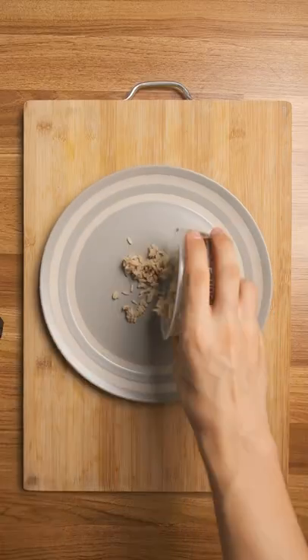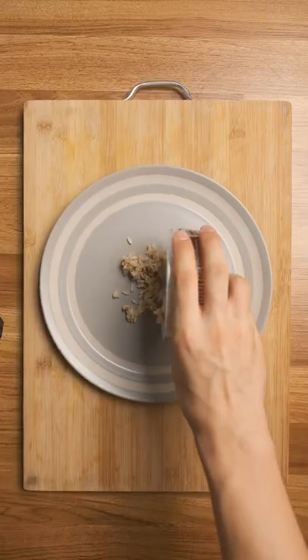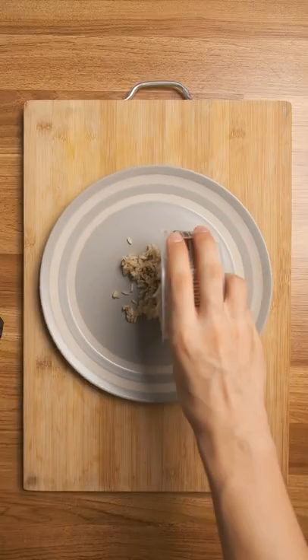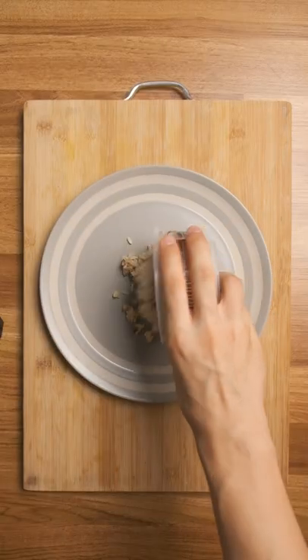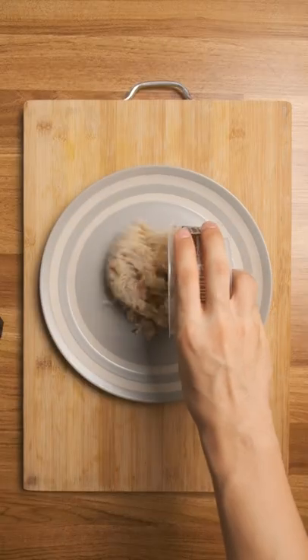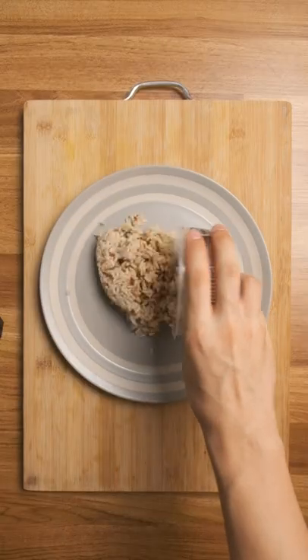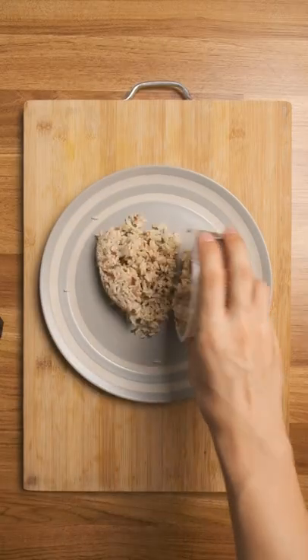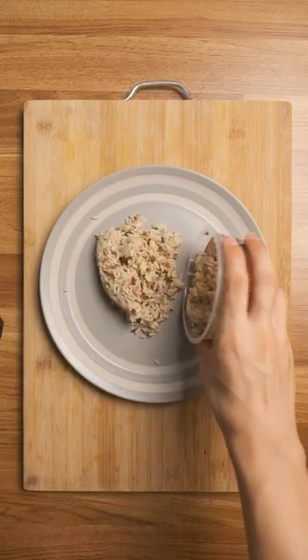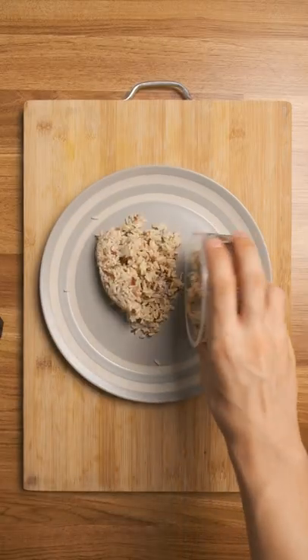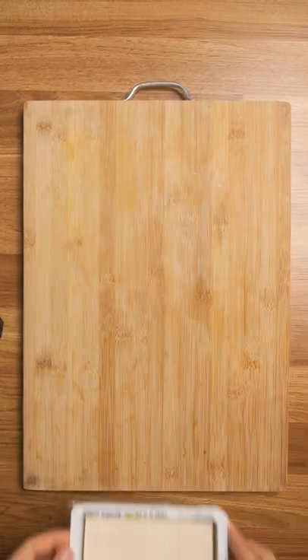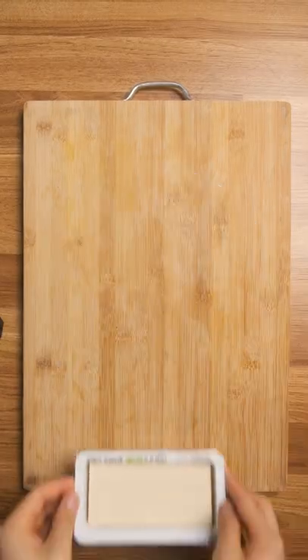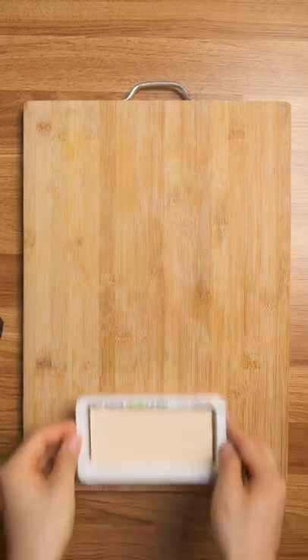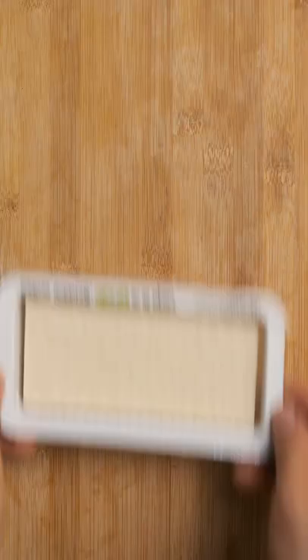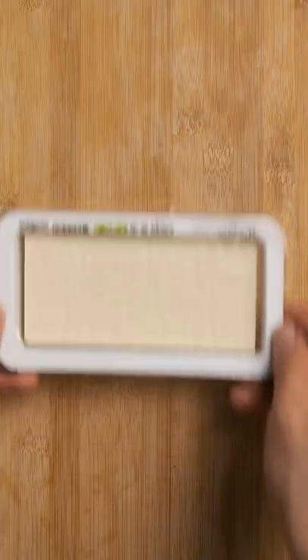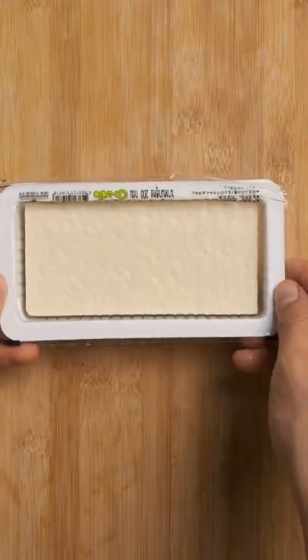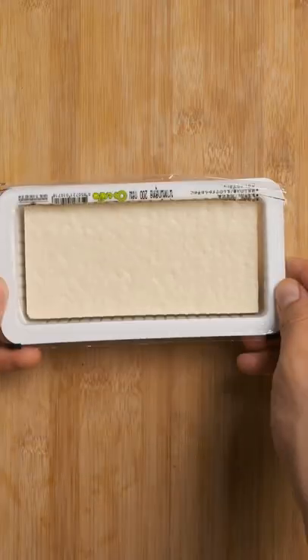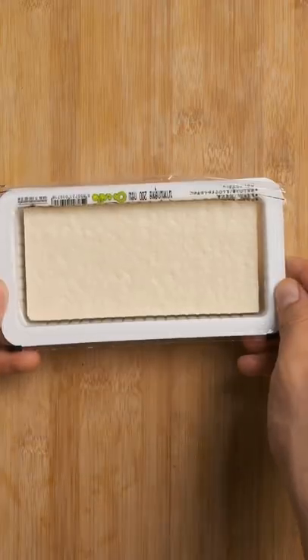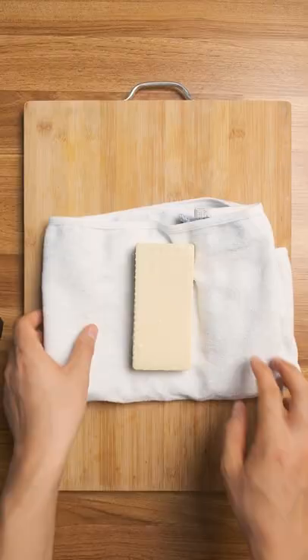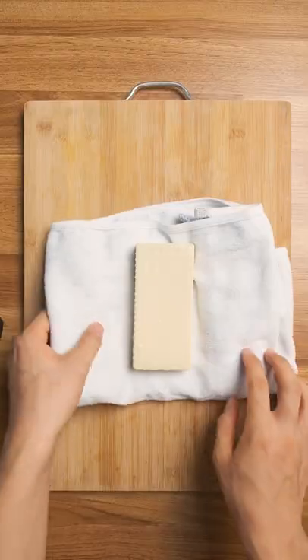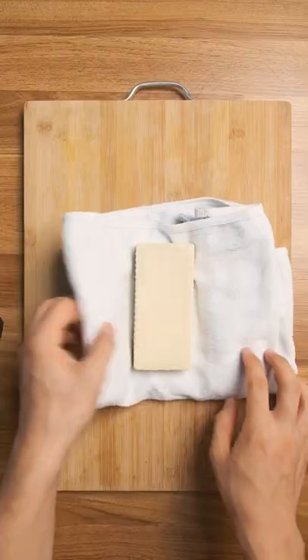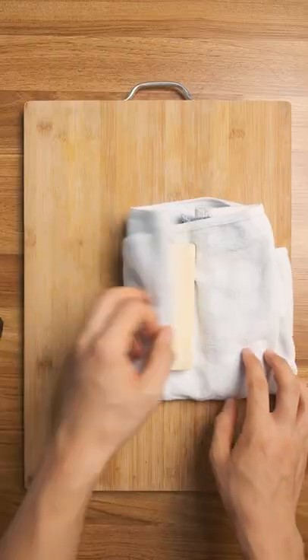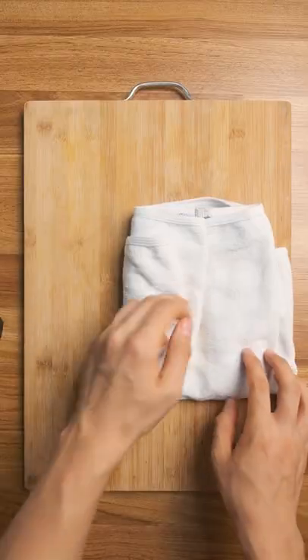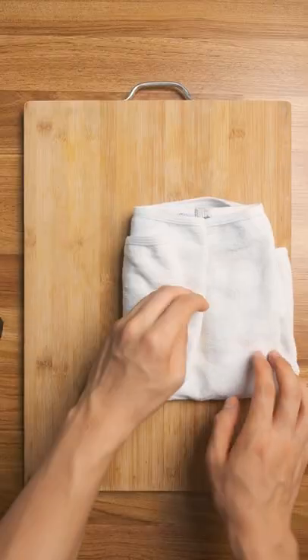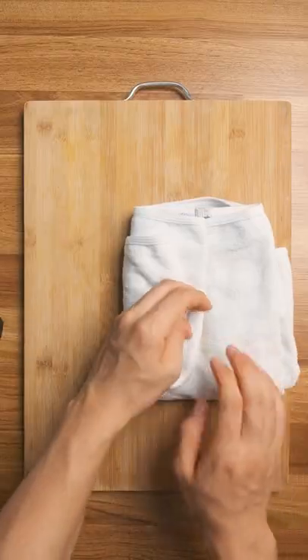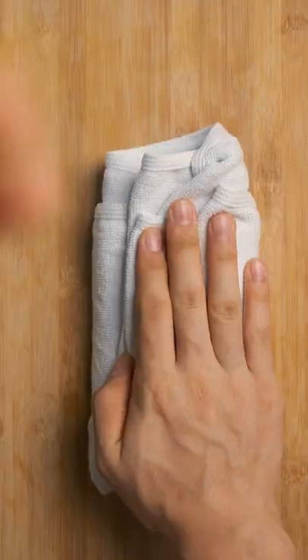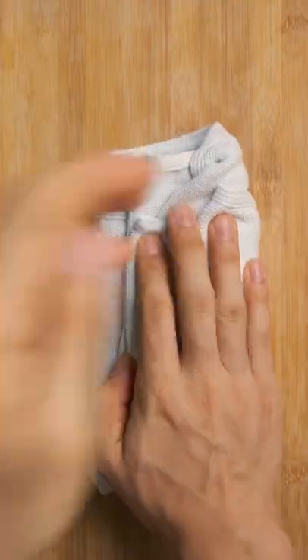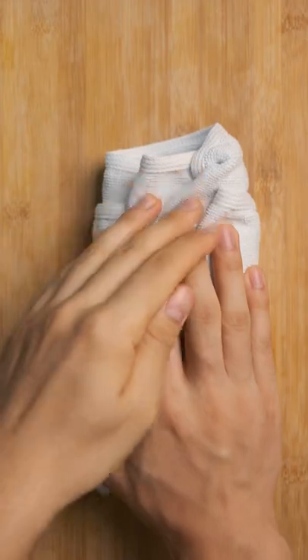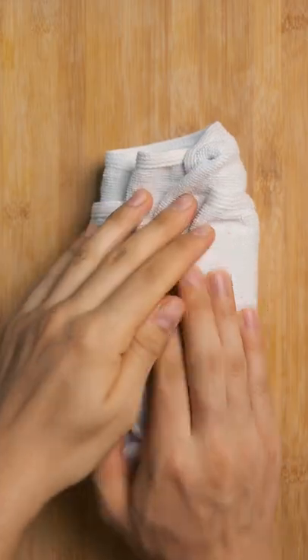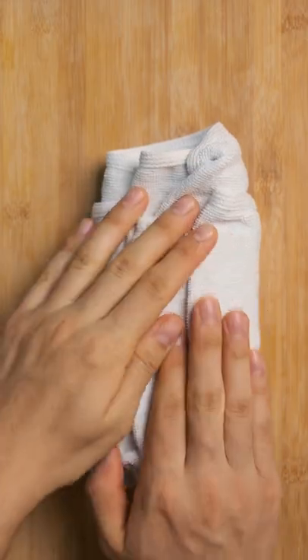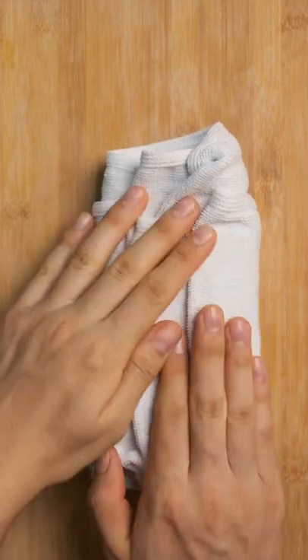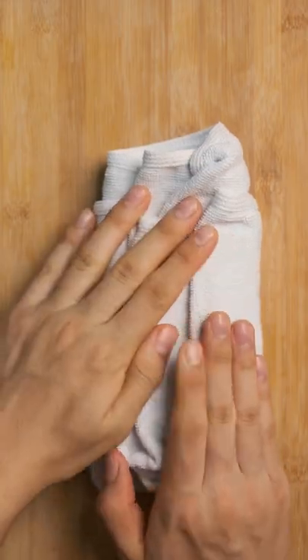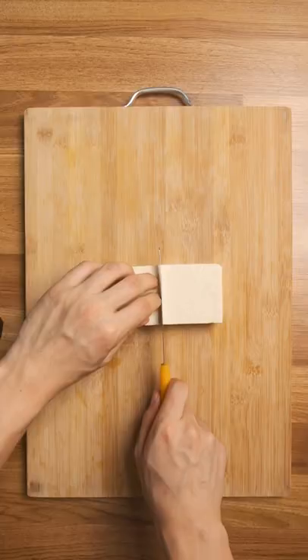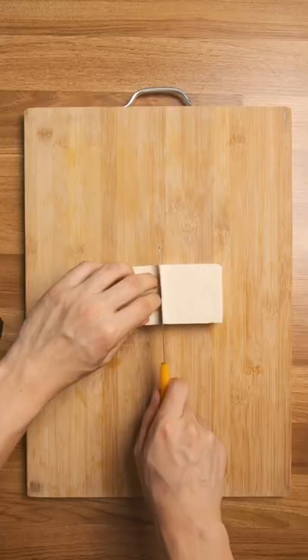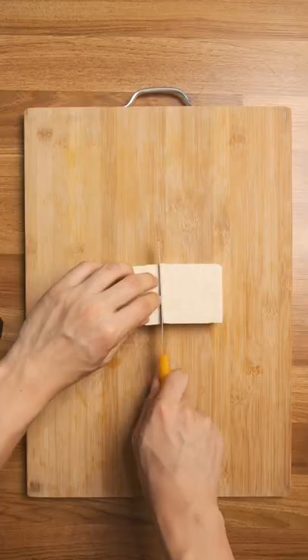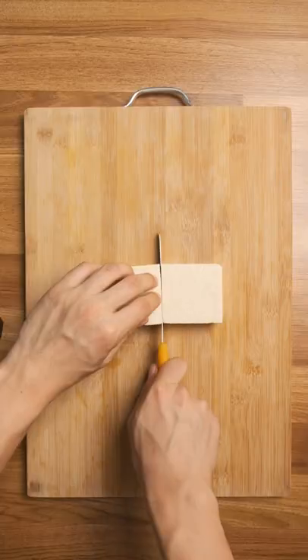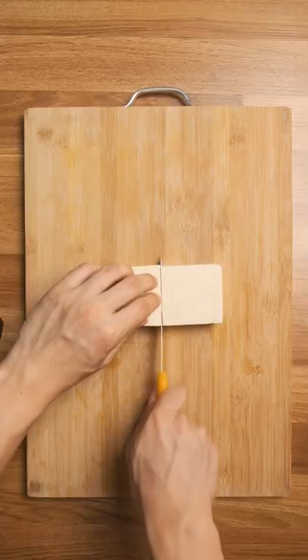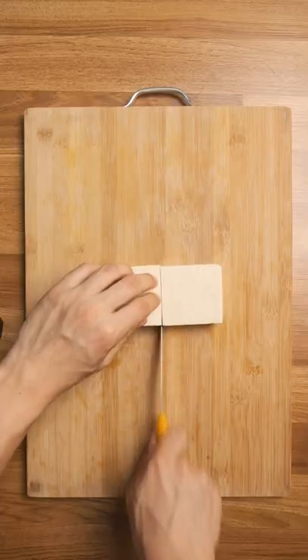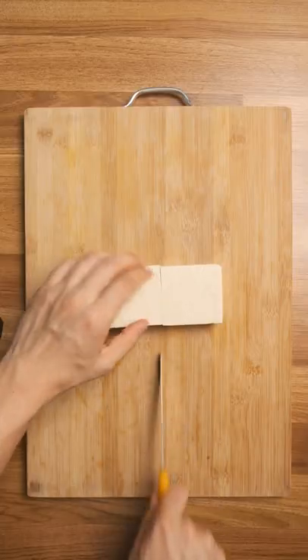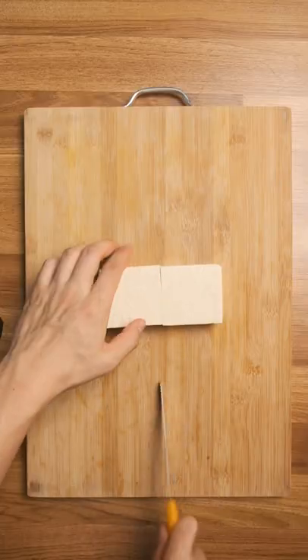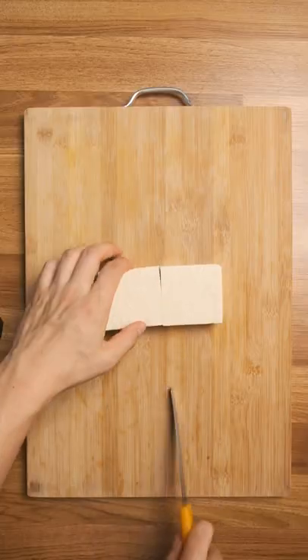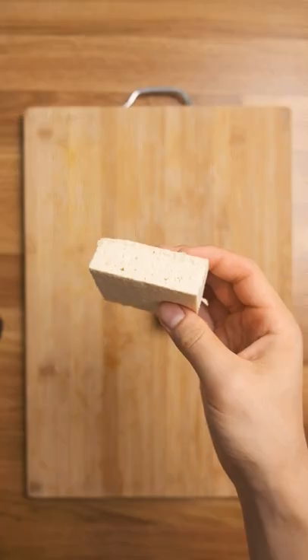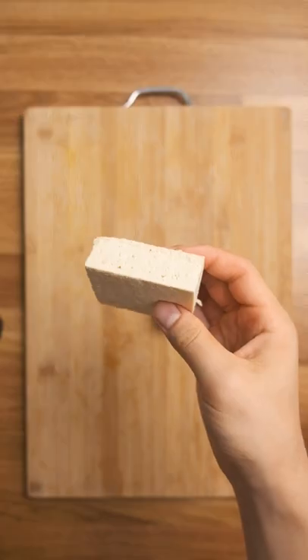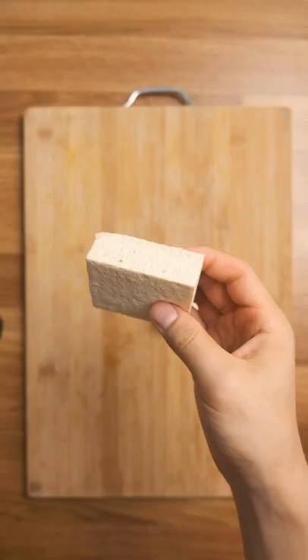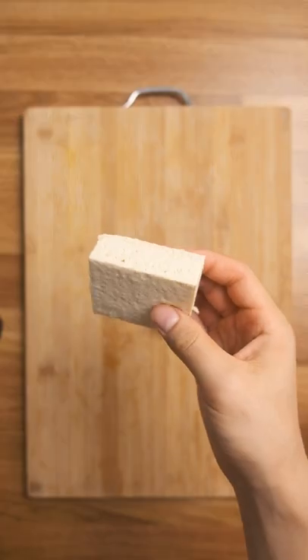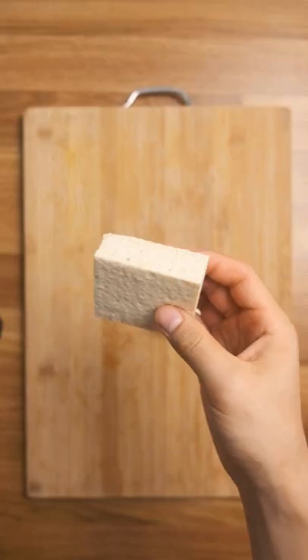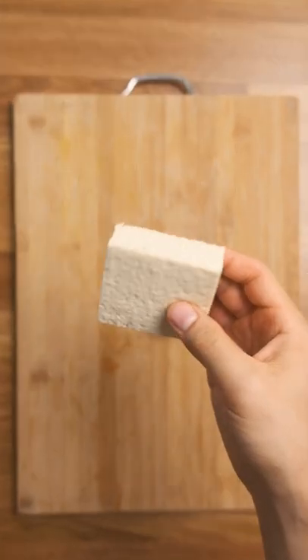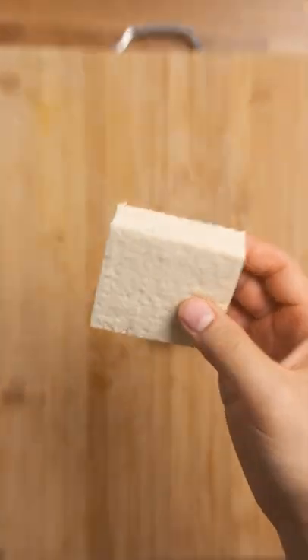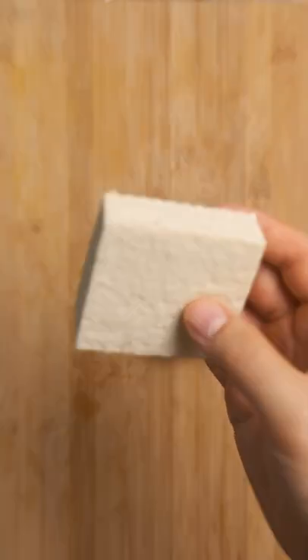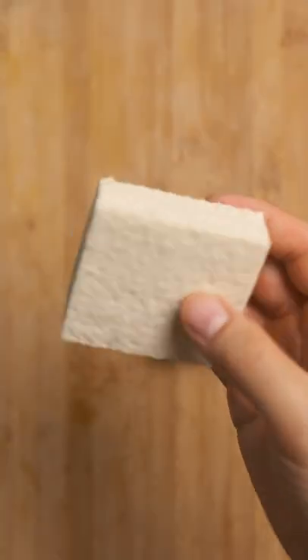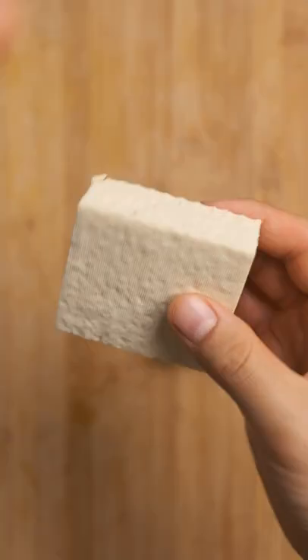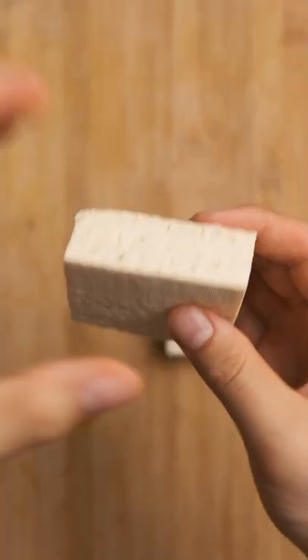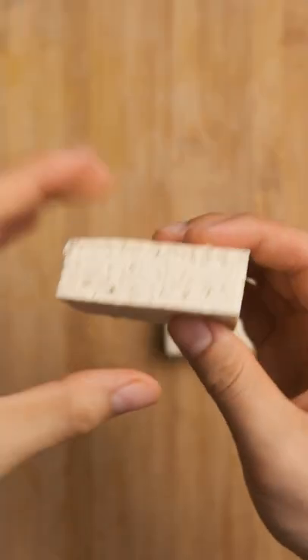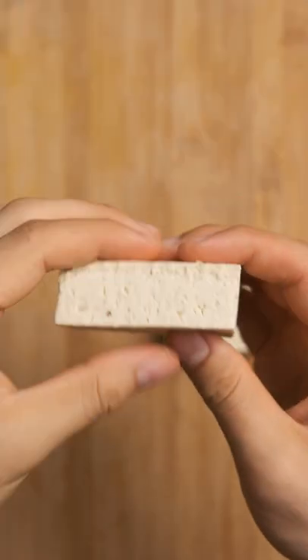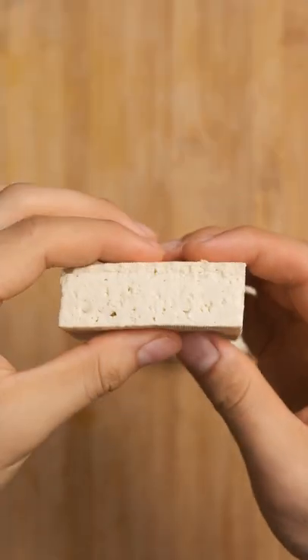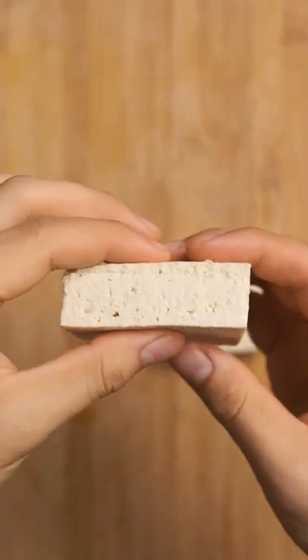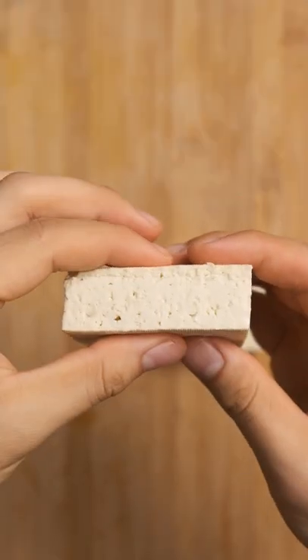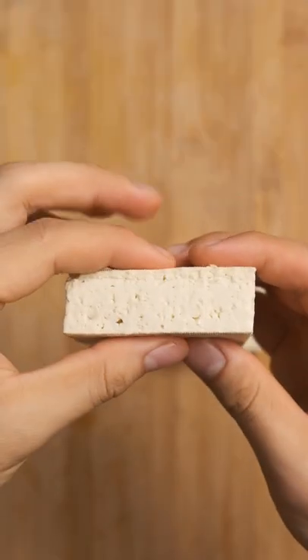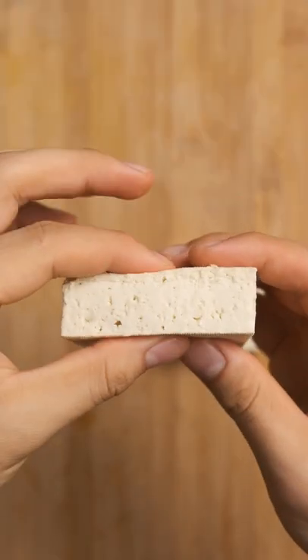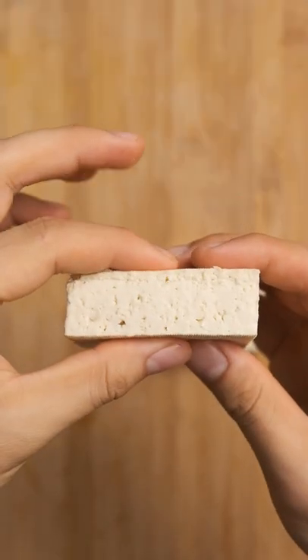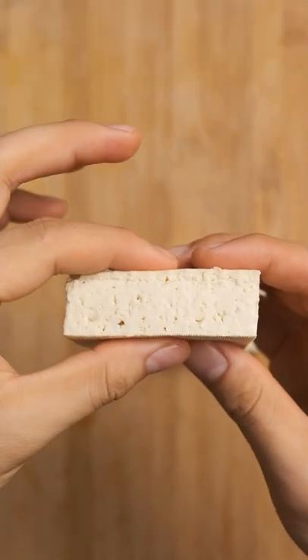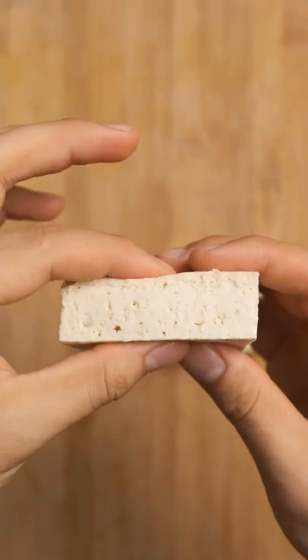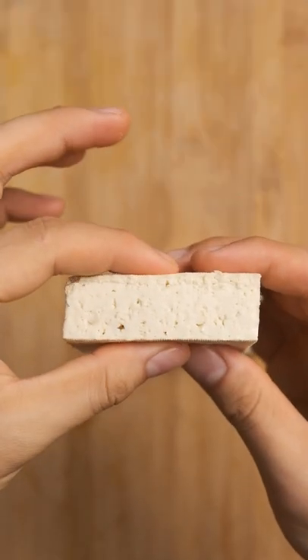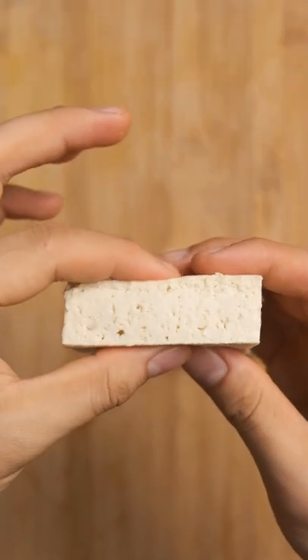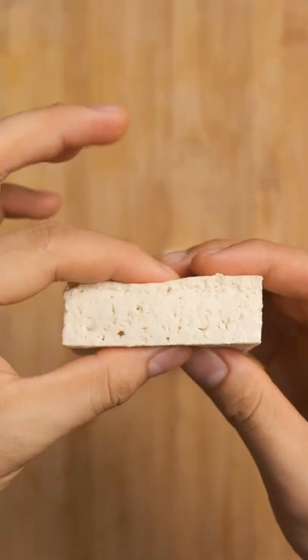Lay down some rice and then take a block of tofu and squeeze out some water. Chop it in half for a single serving. I like firm, but silken also has good vibes.